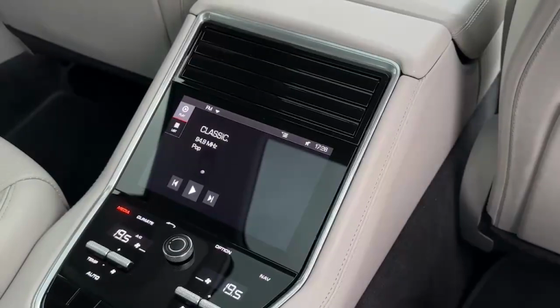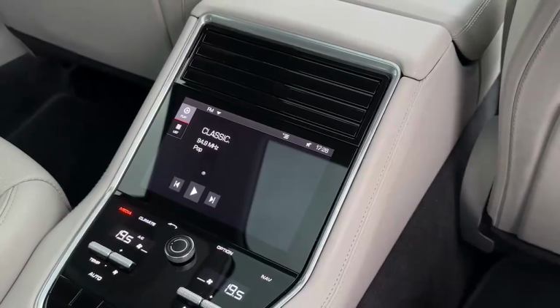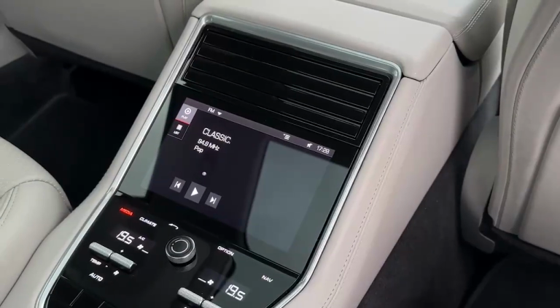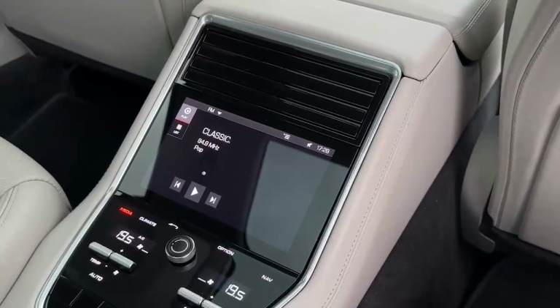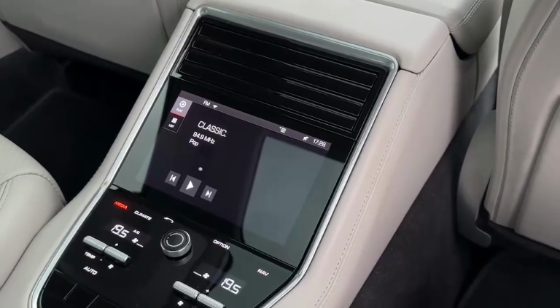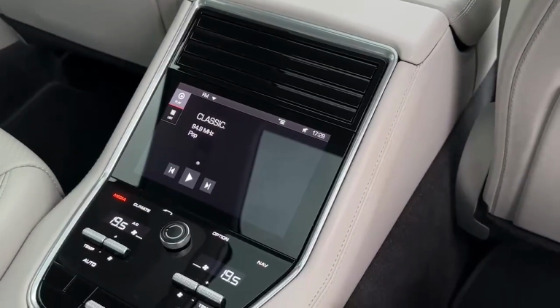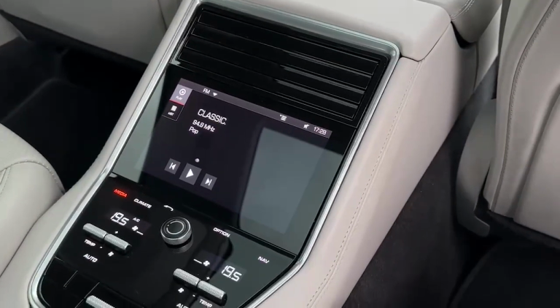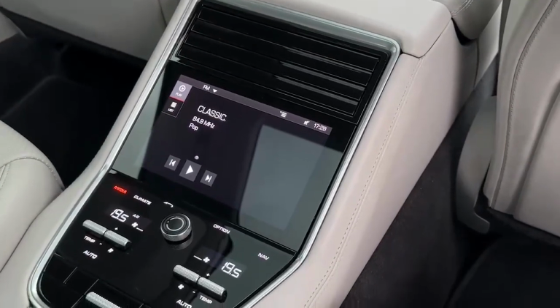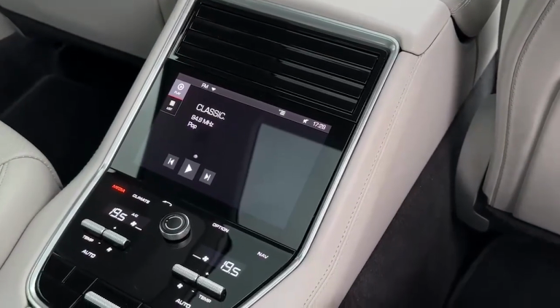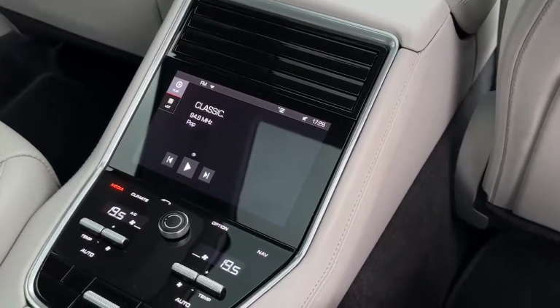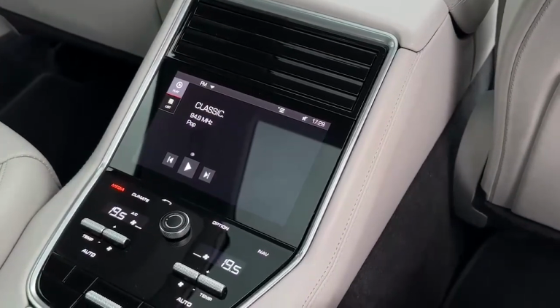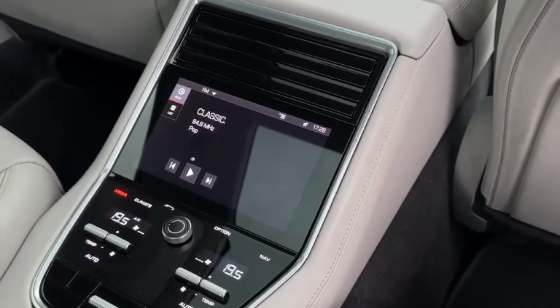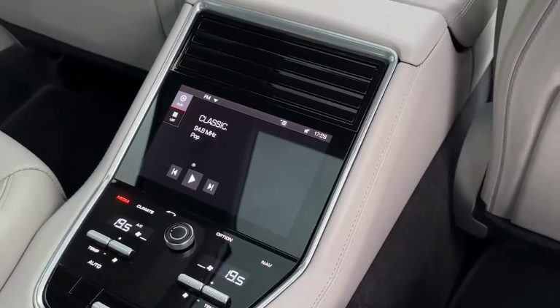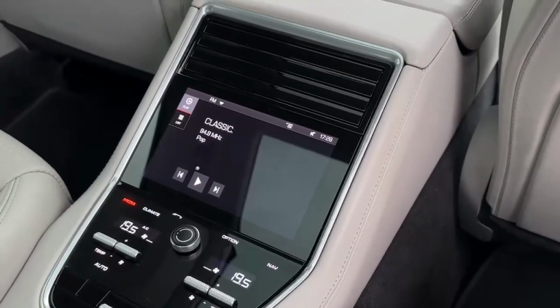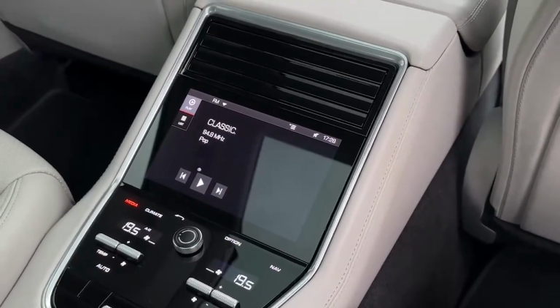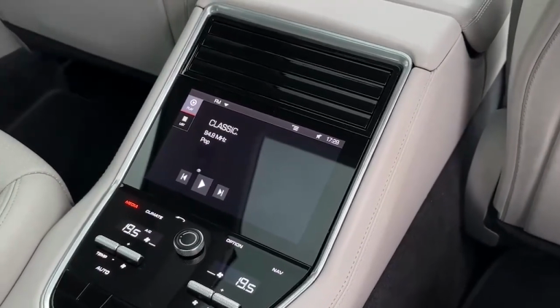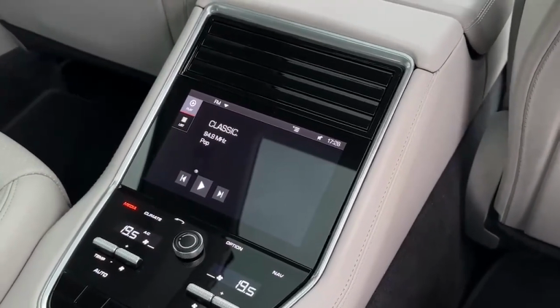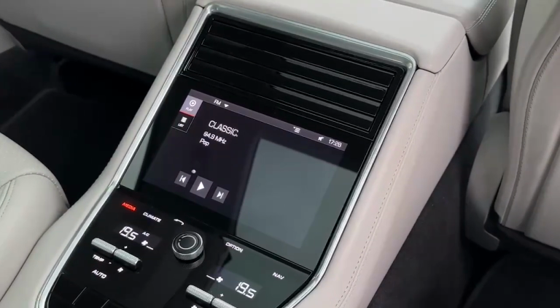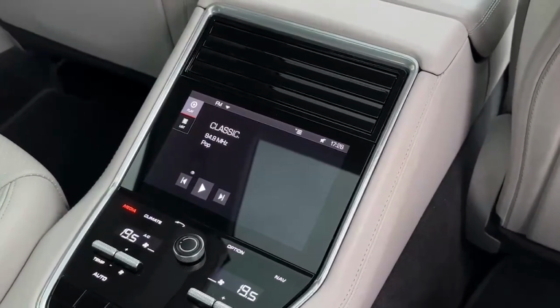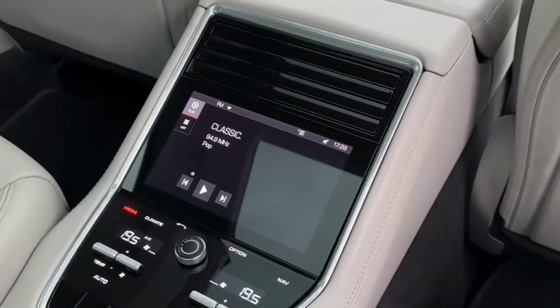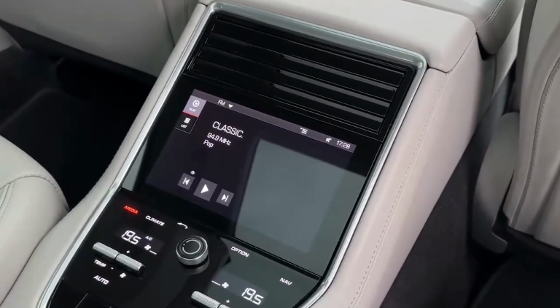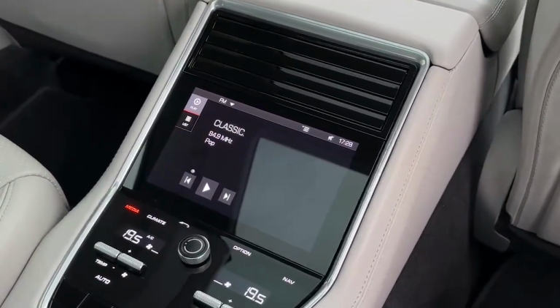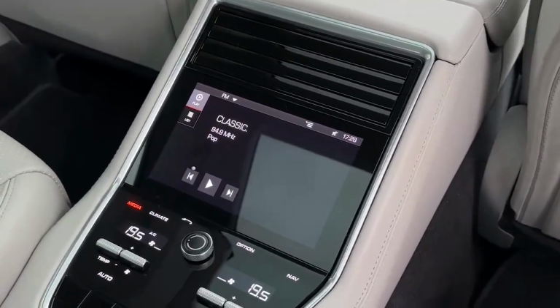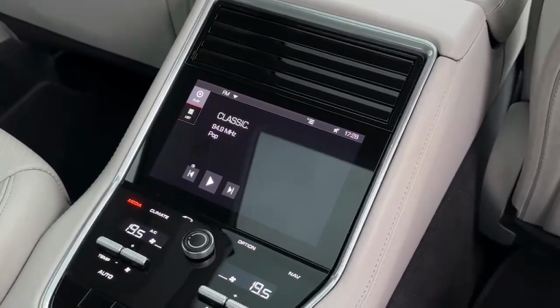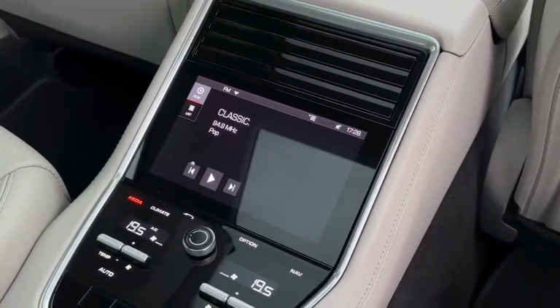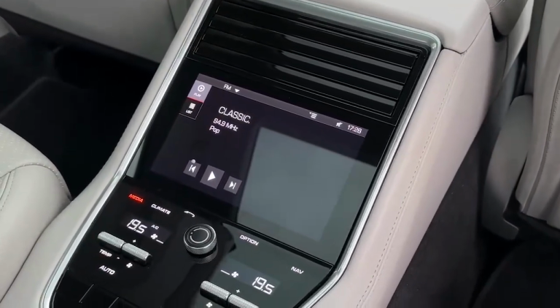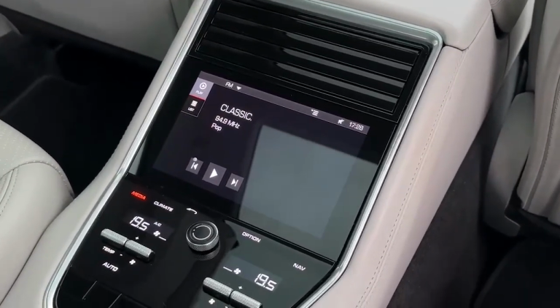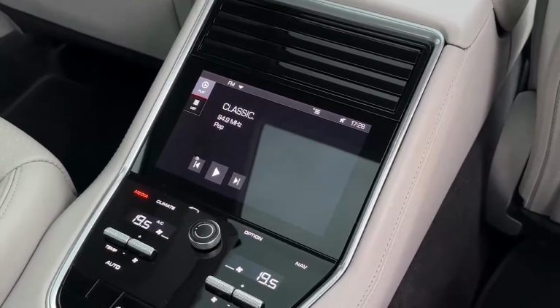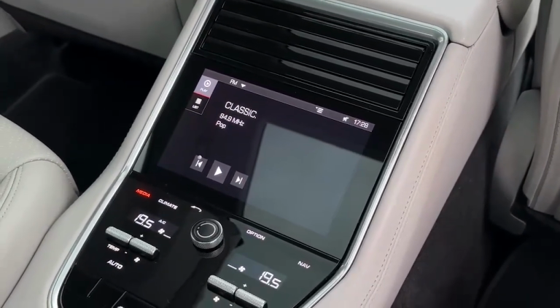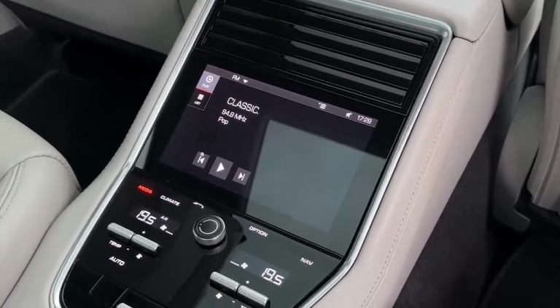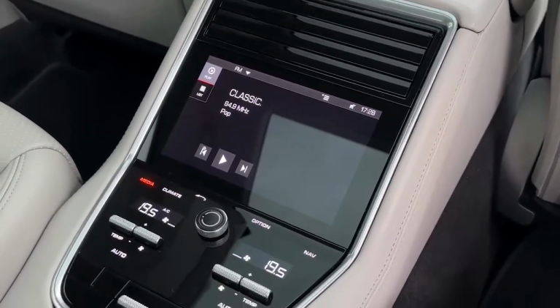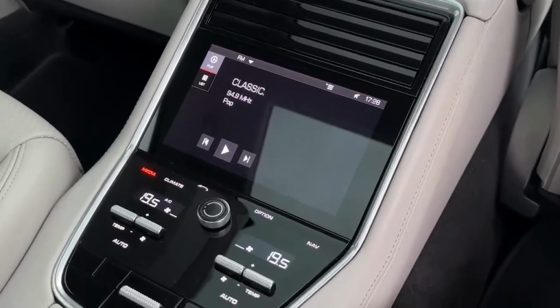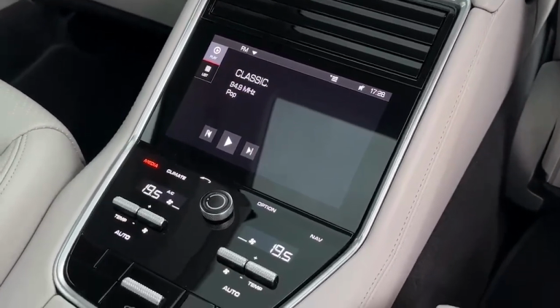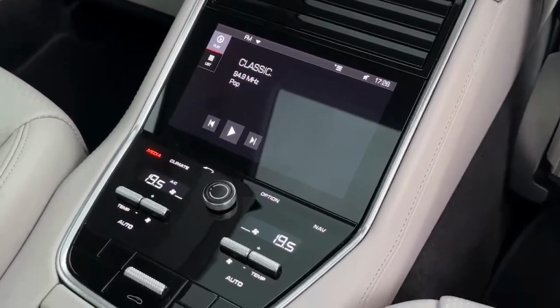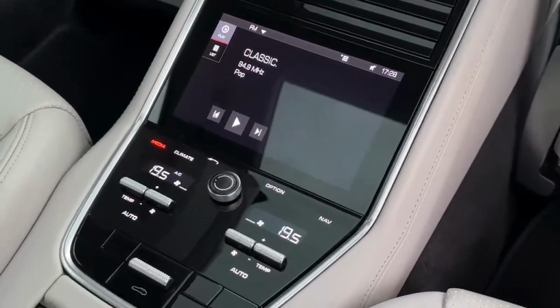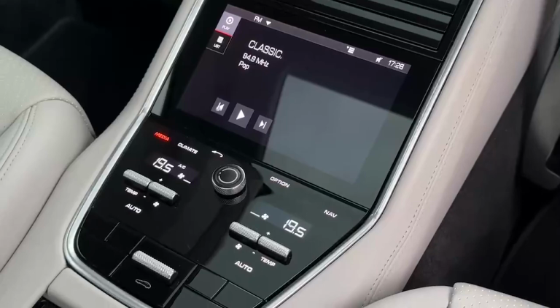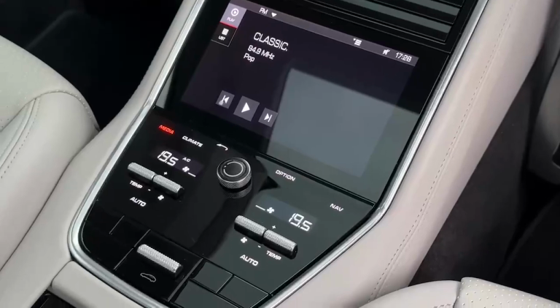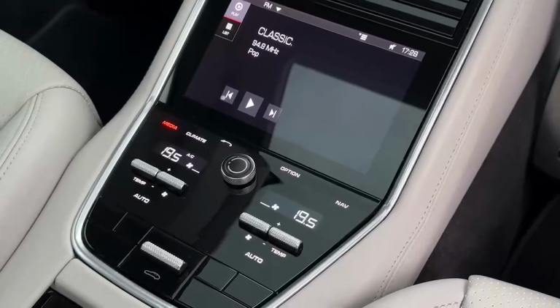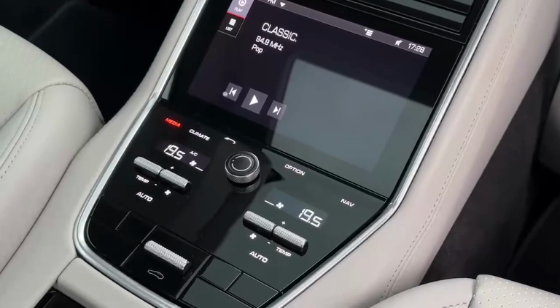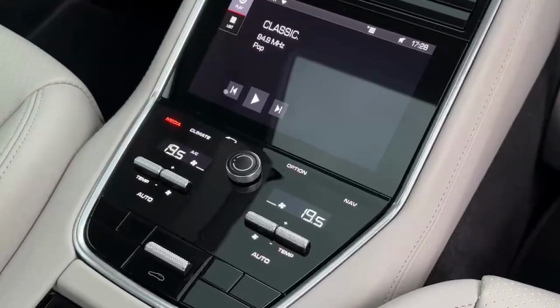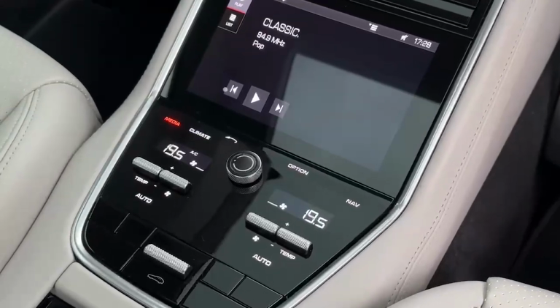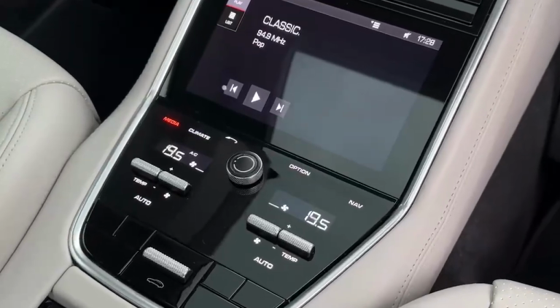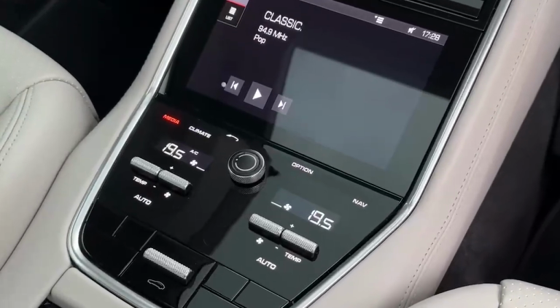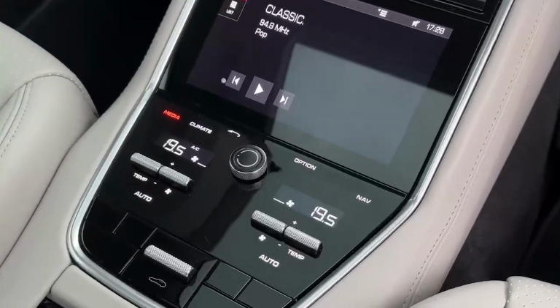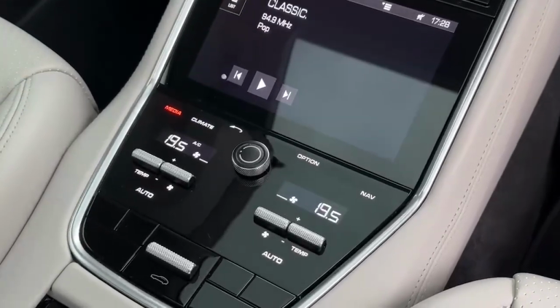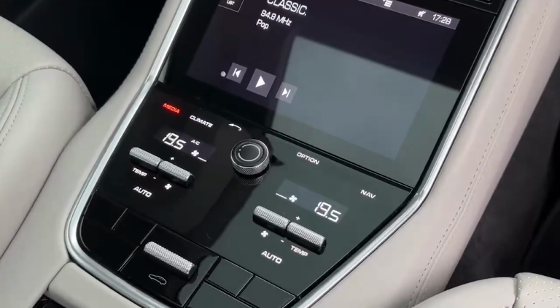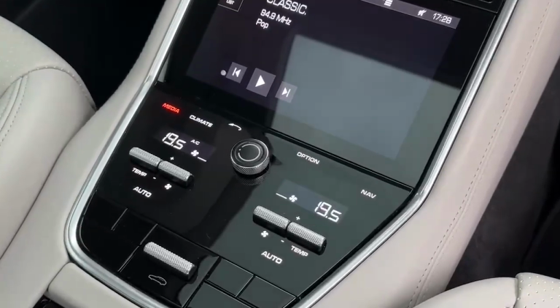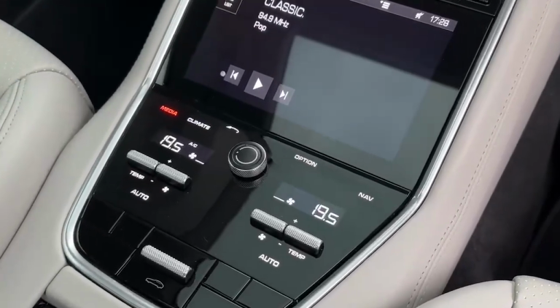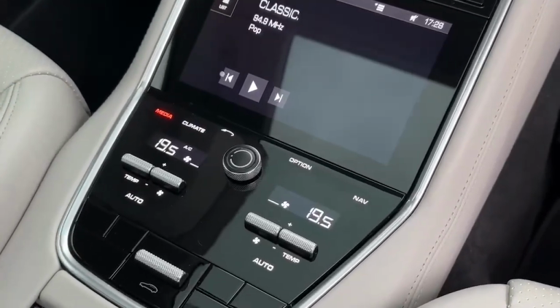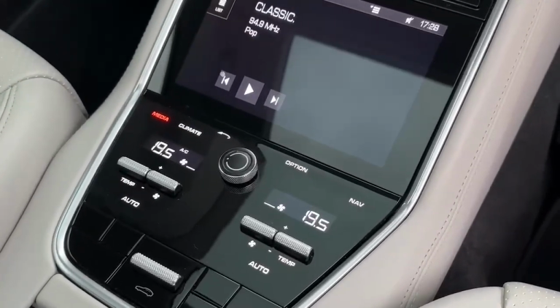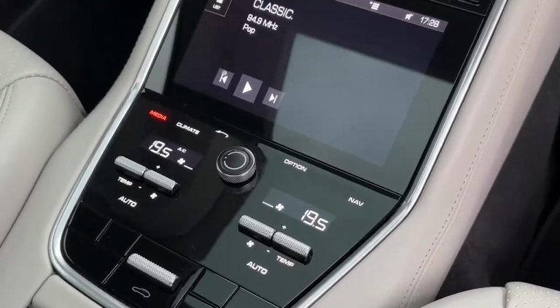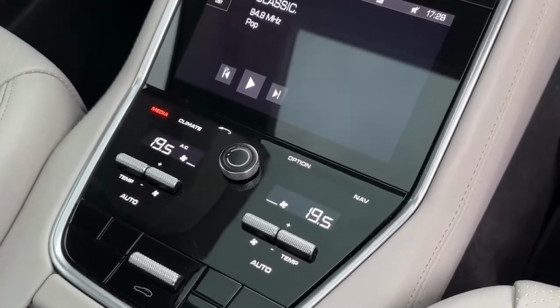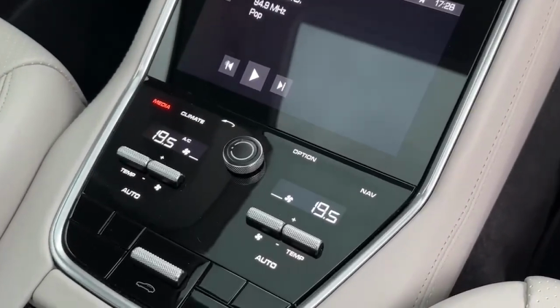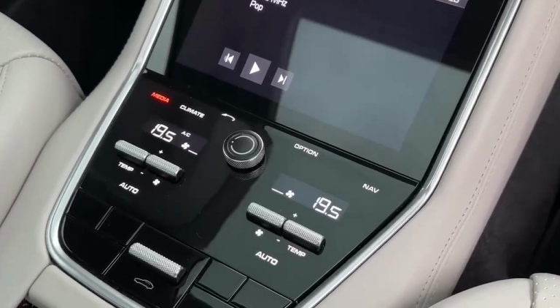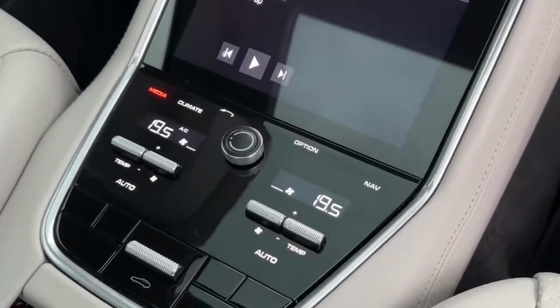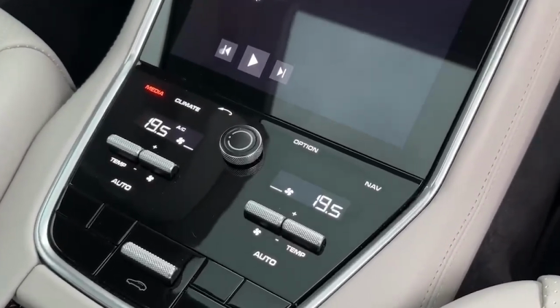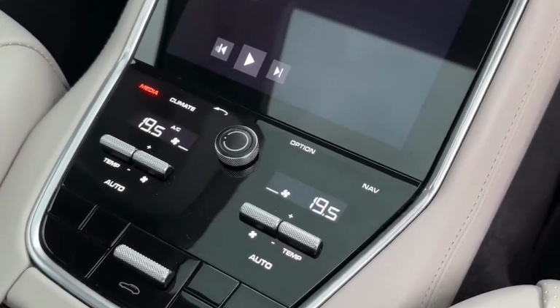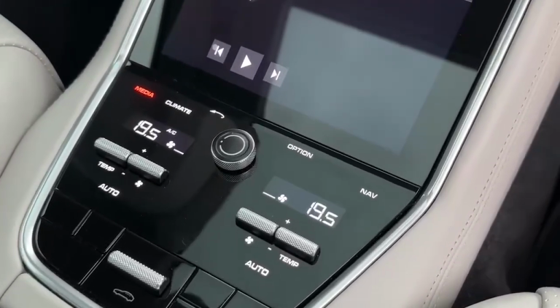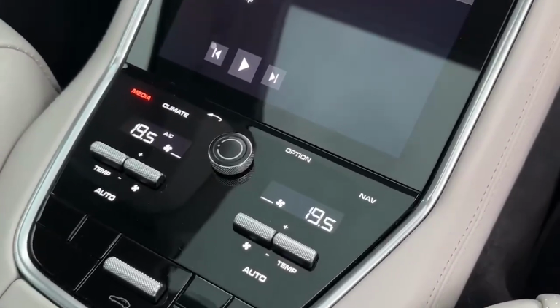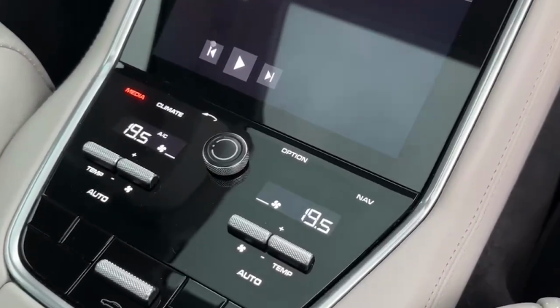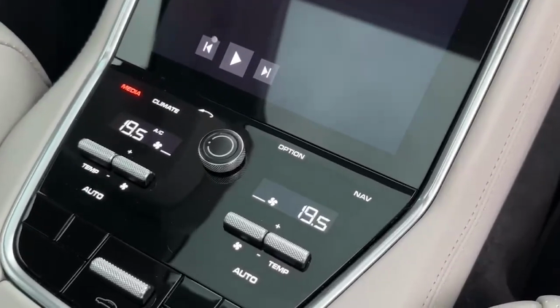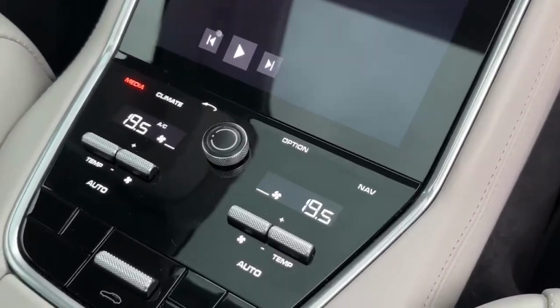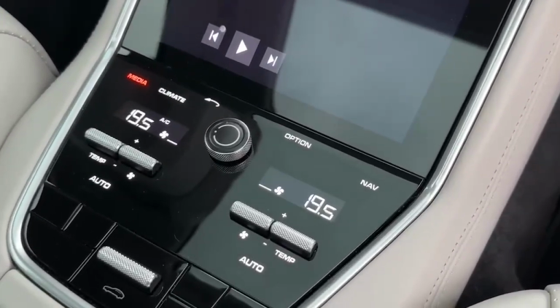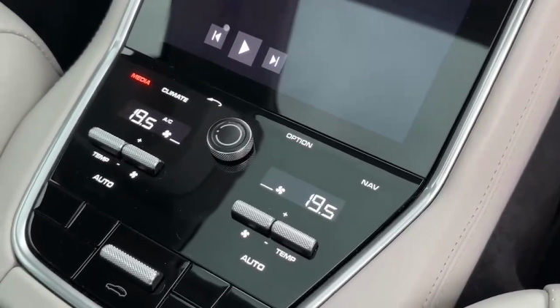Here we have the park assist and the surround view. The entertainment system is also accessible here and we can also change the climate control.